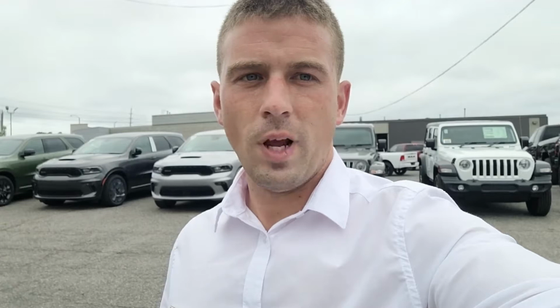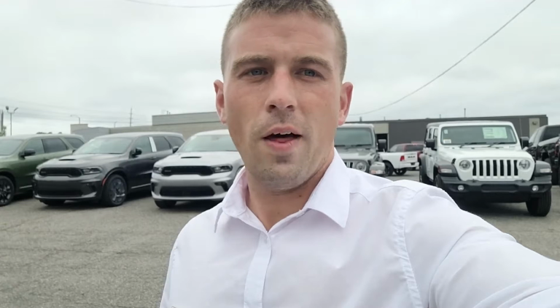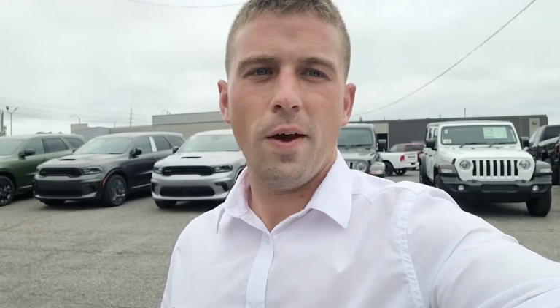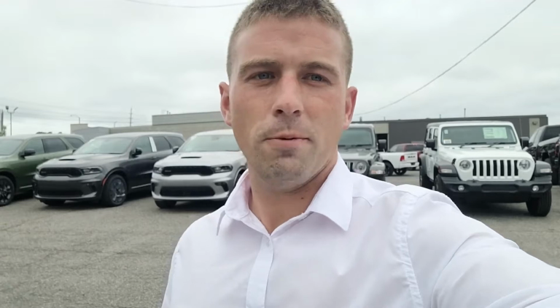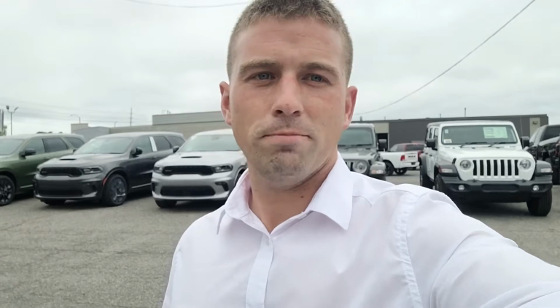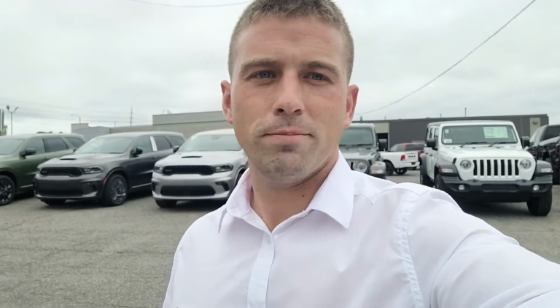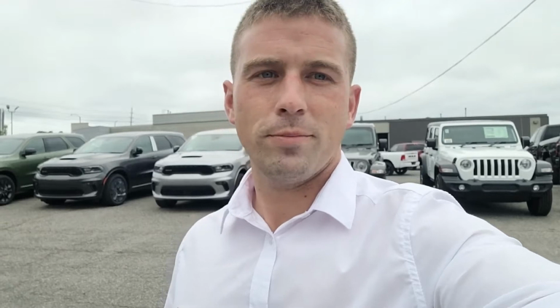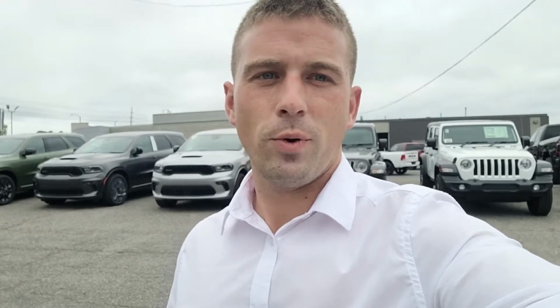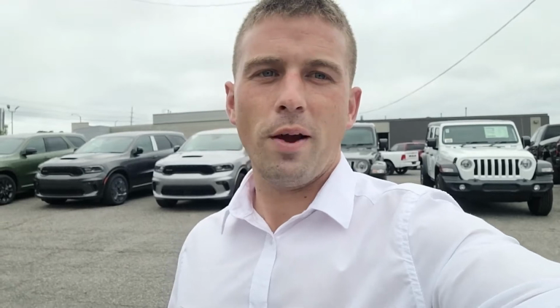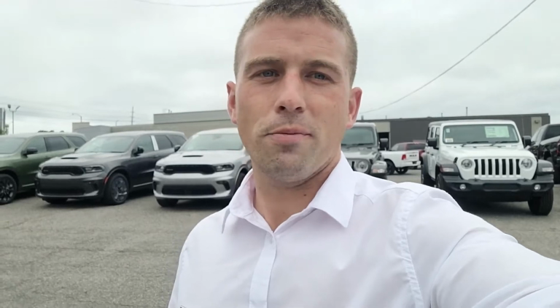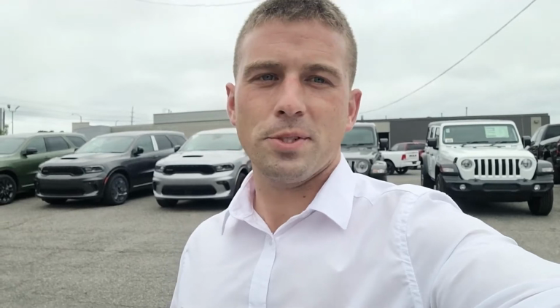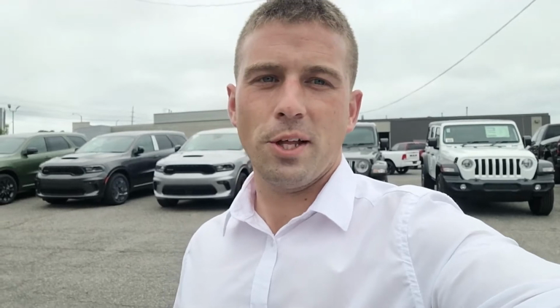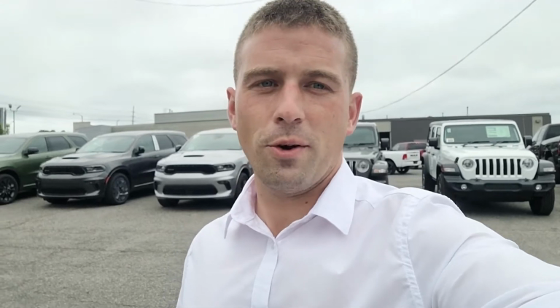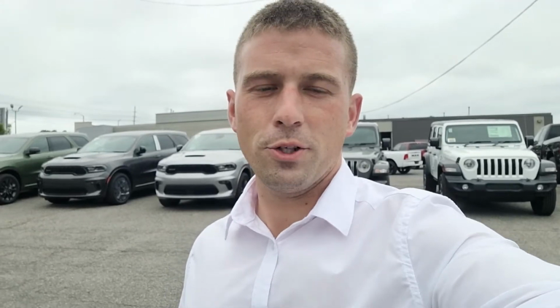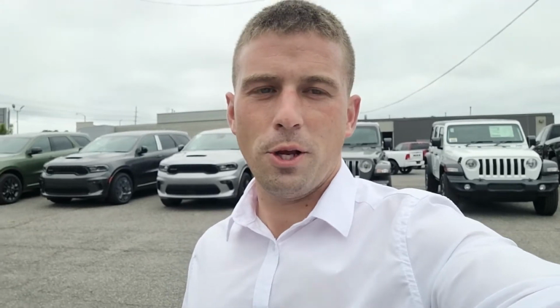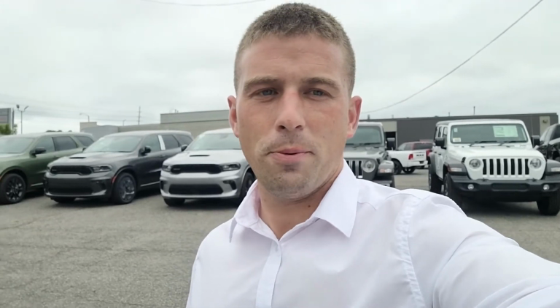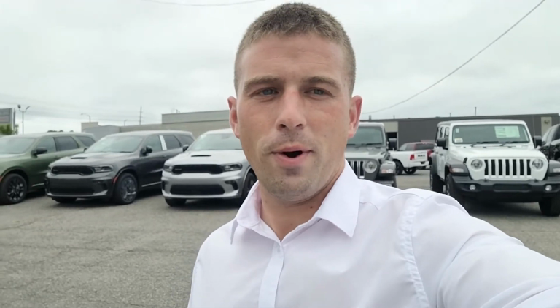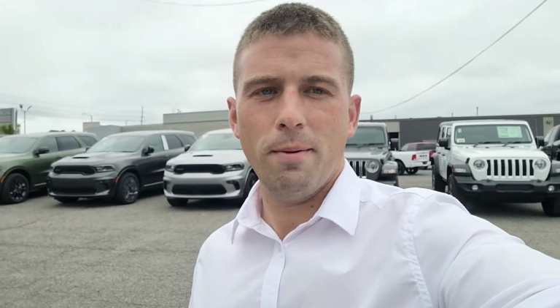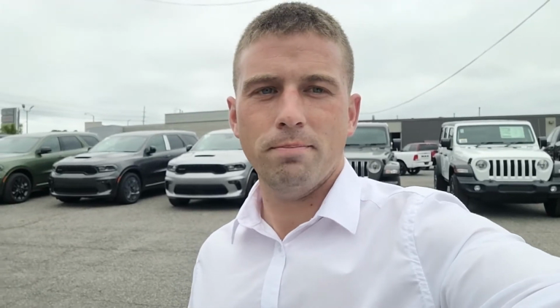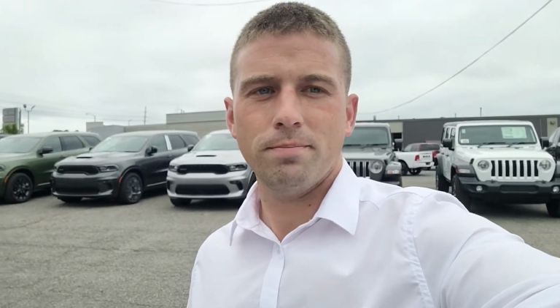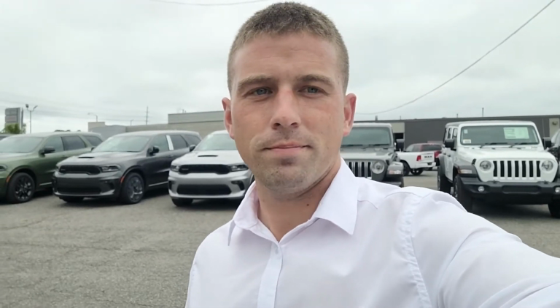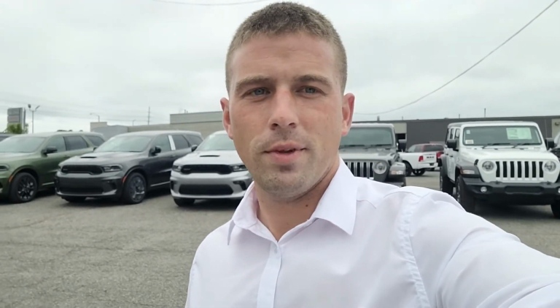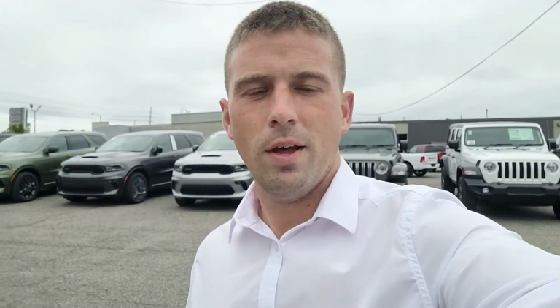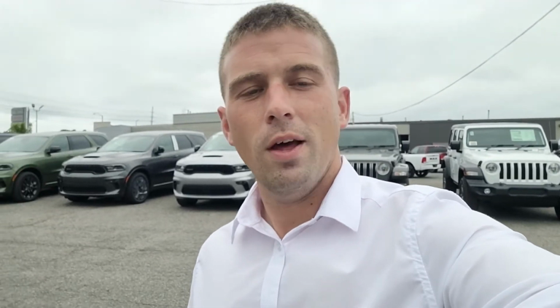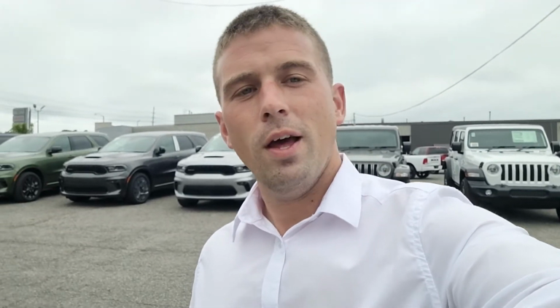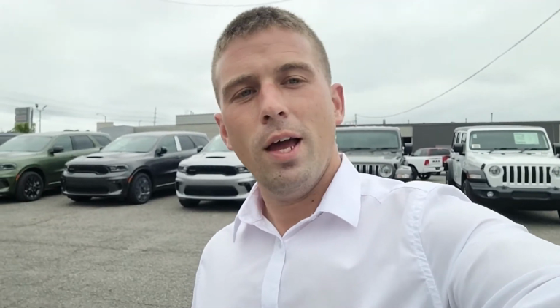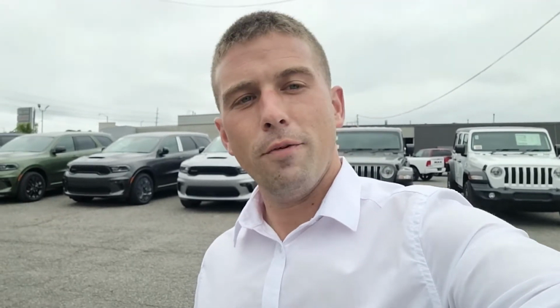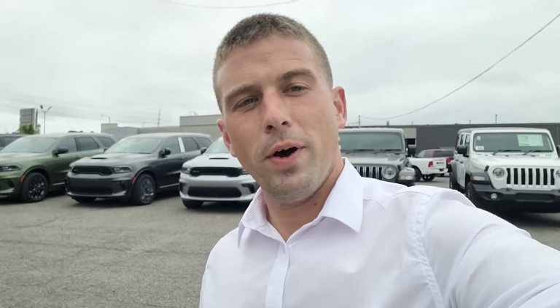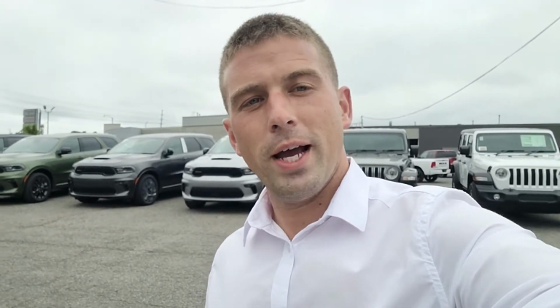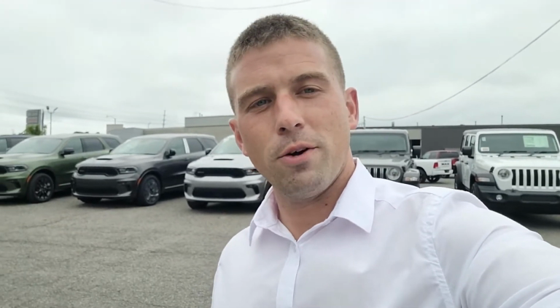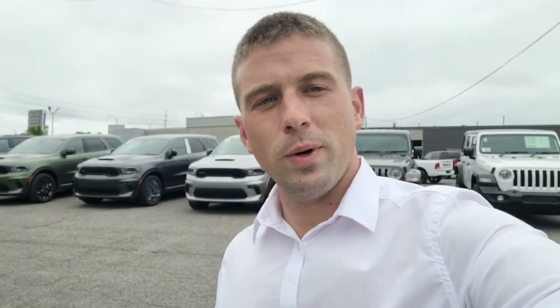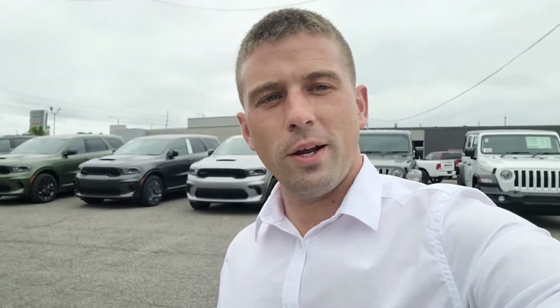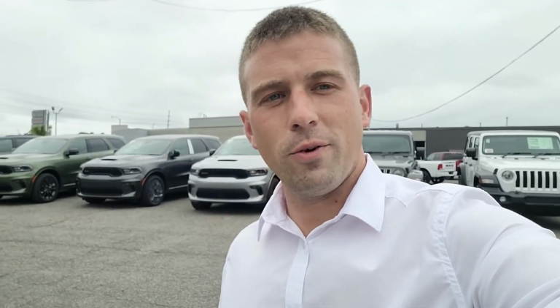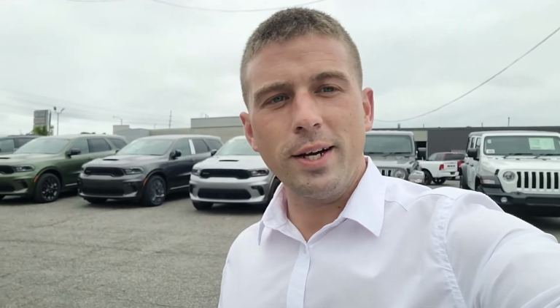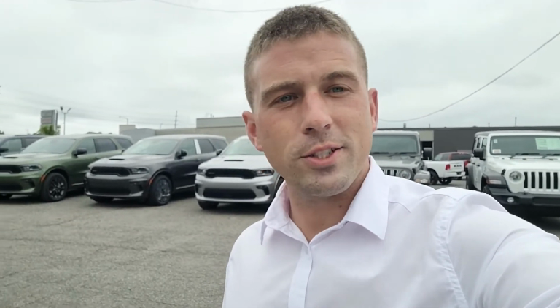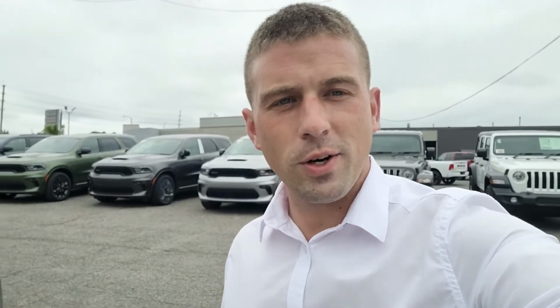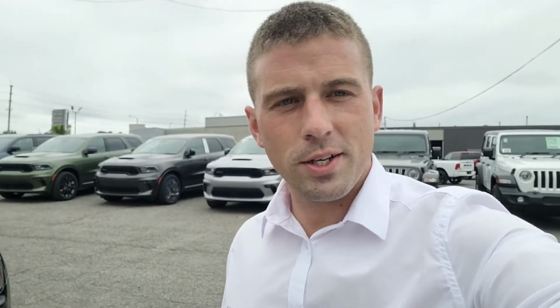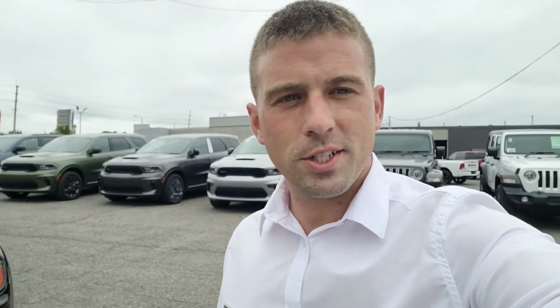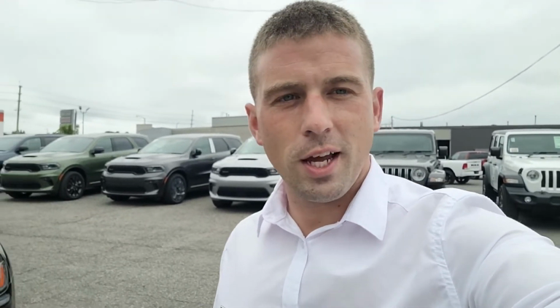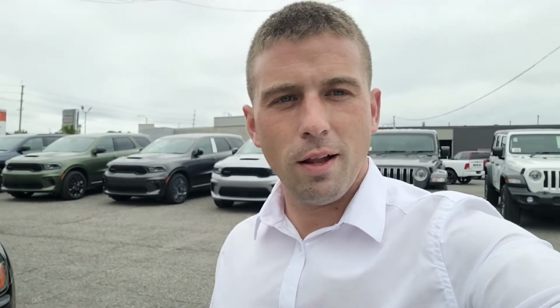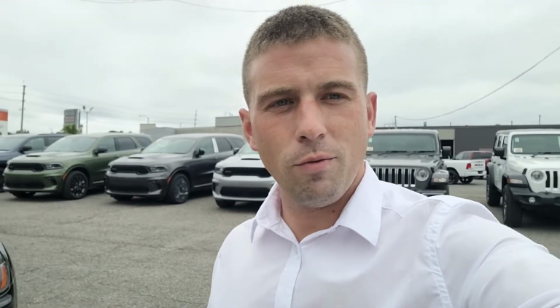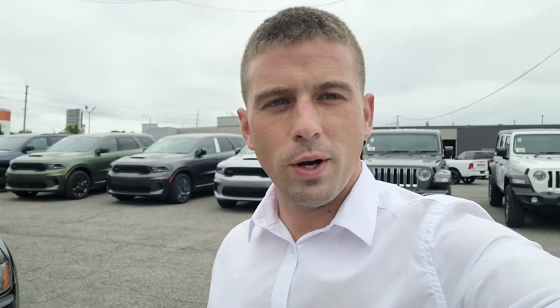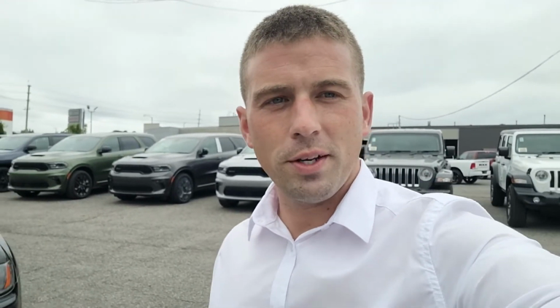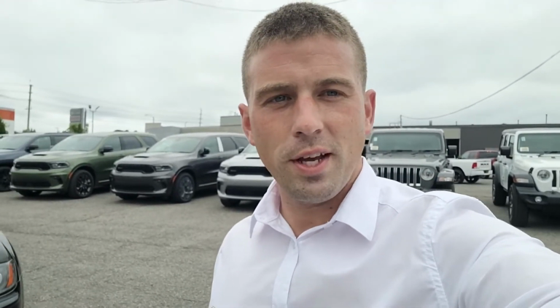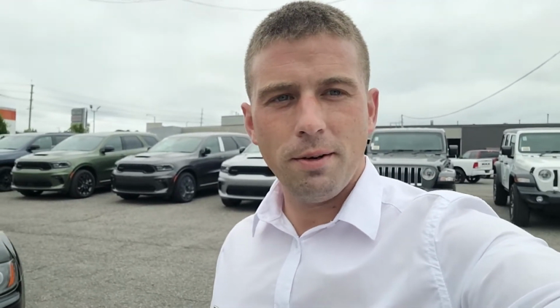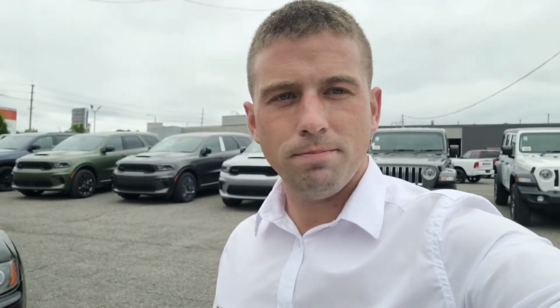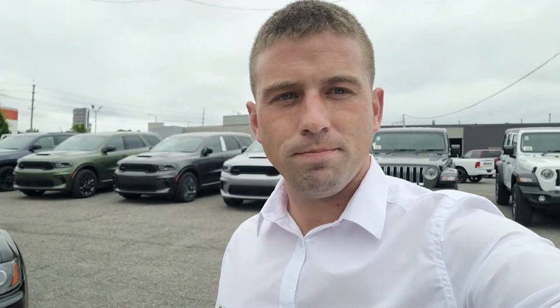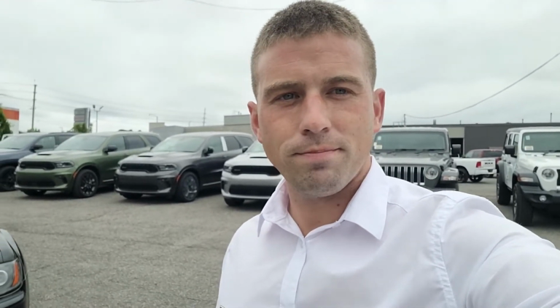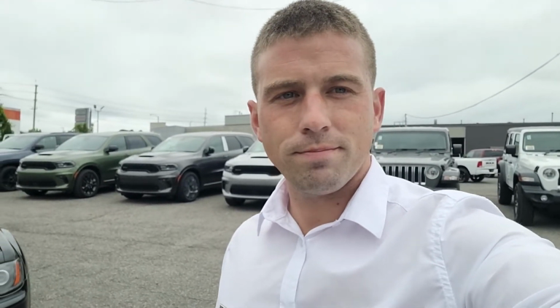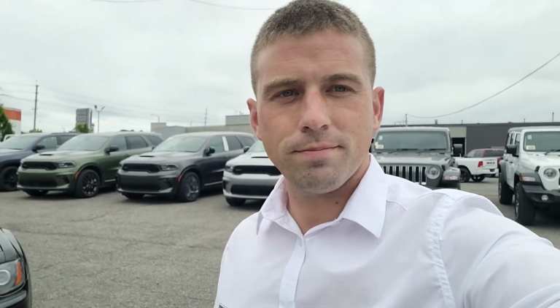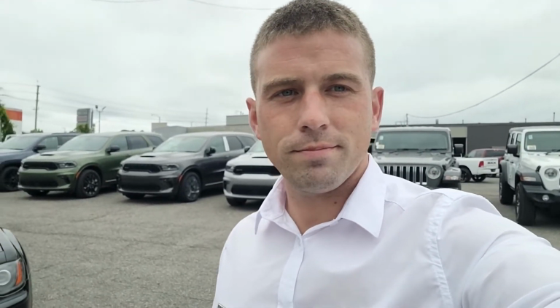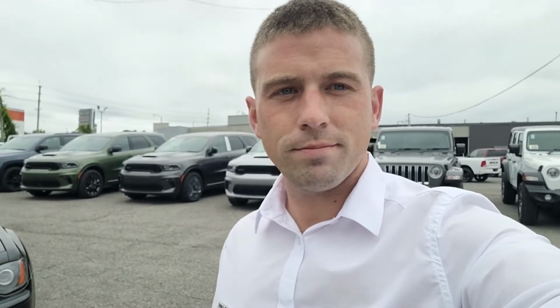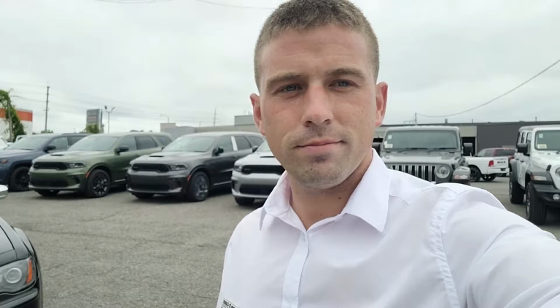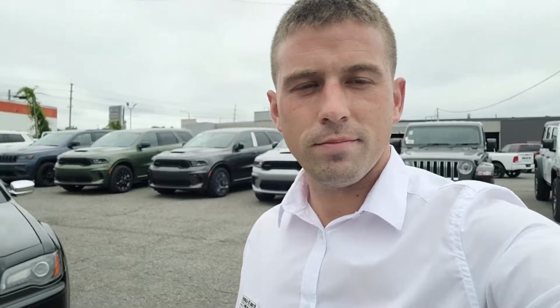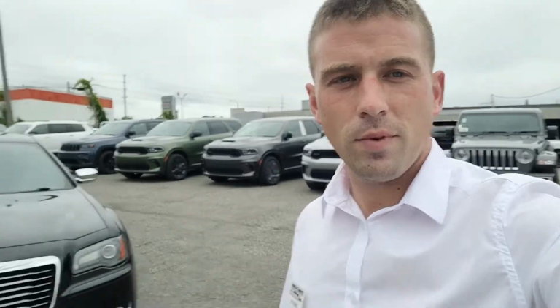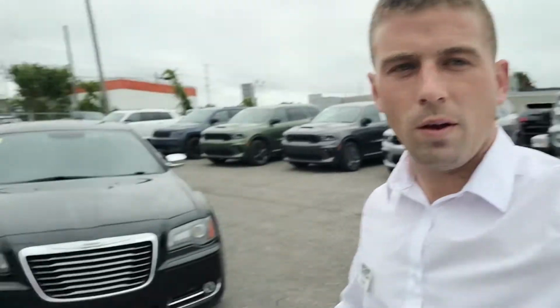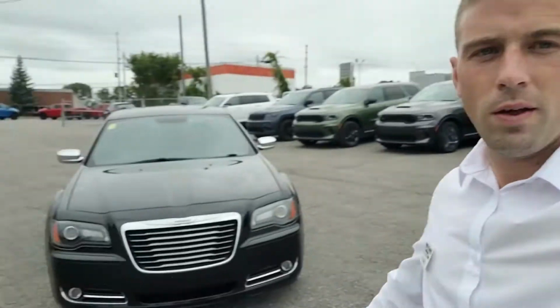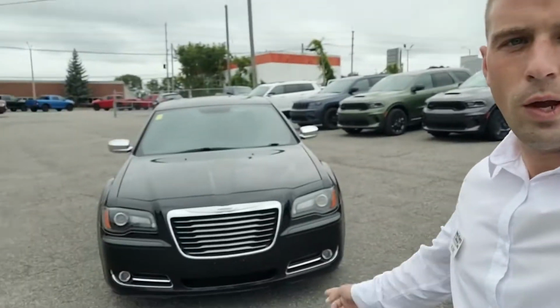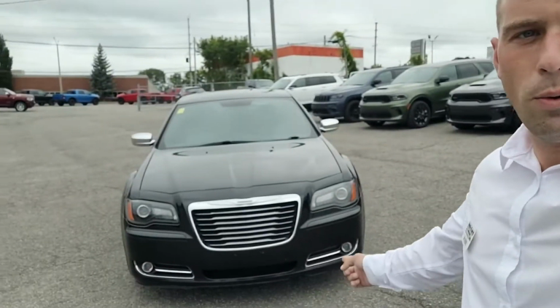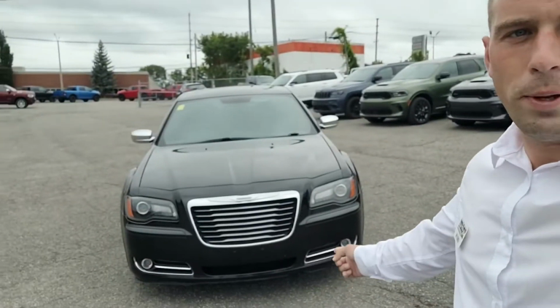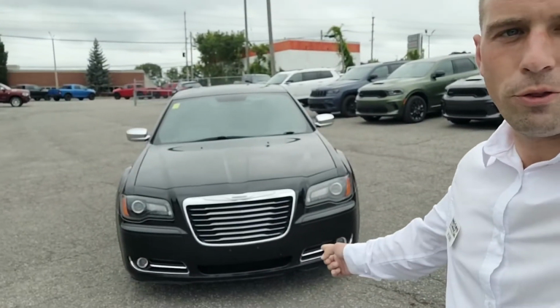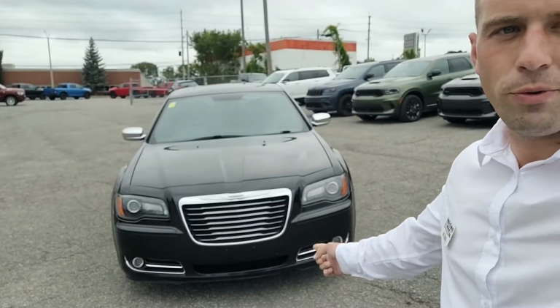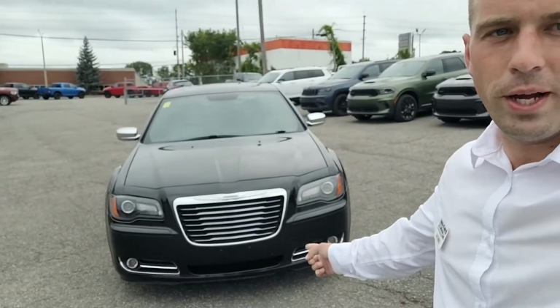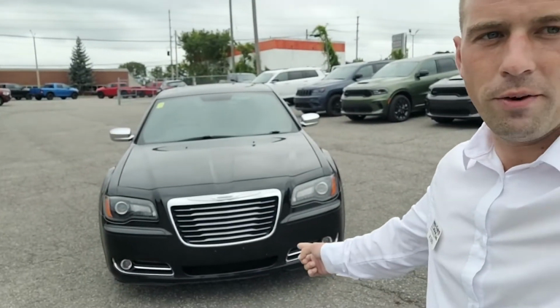Hi there, Greg from St. Laurent Jeep and Ram. If I had to rate Chrysler on a scale of 1 to 10, it would be a 300.